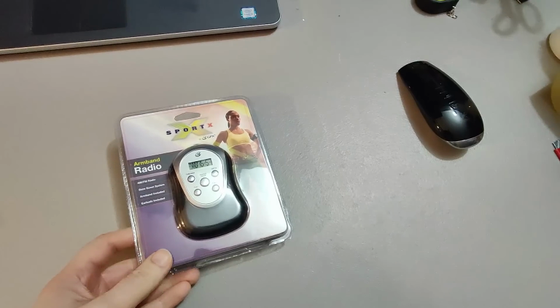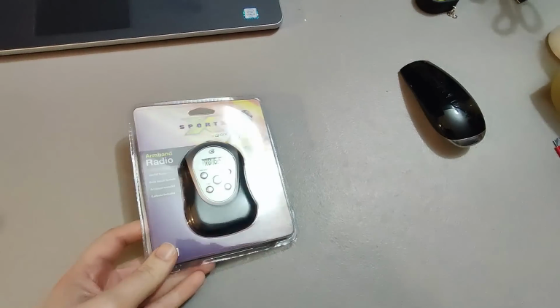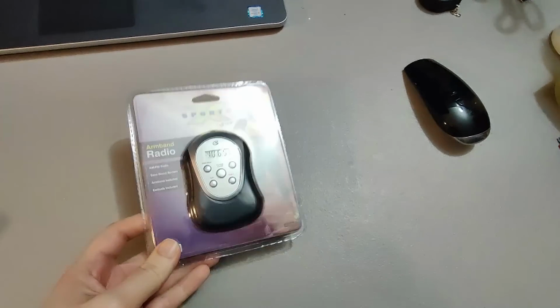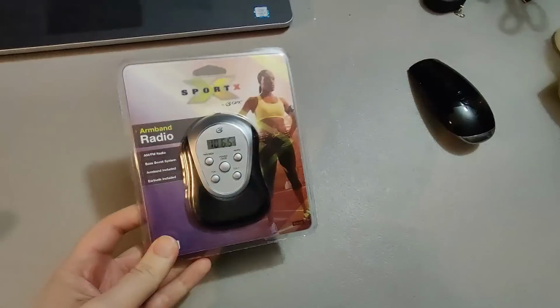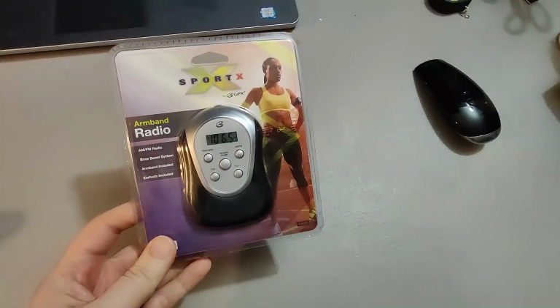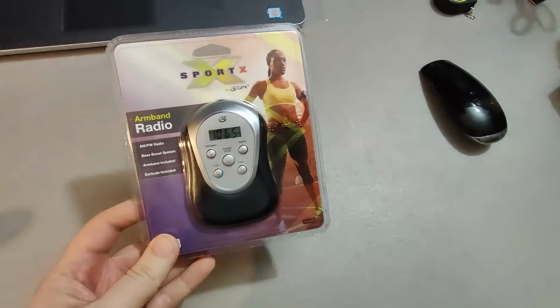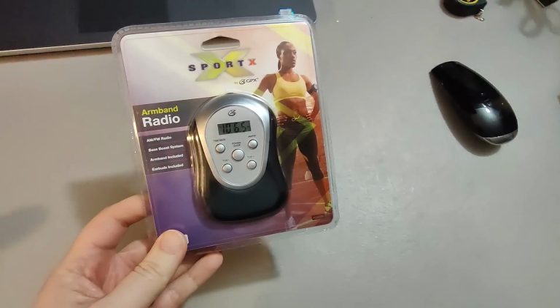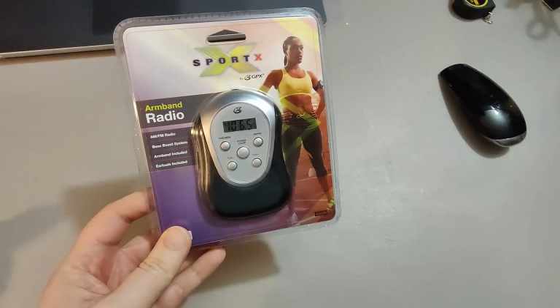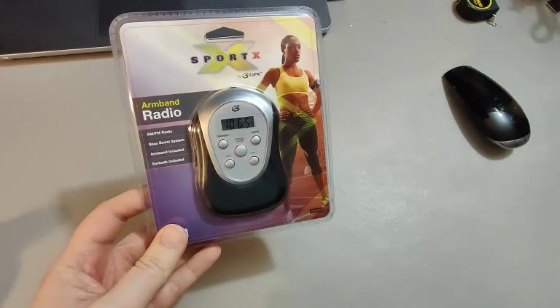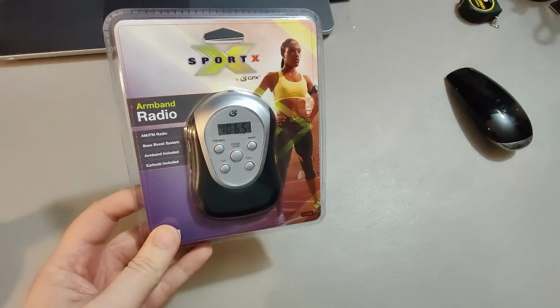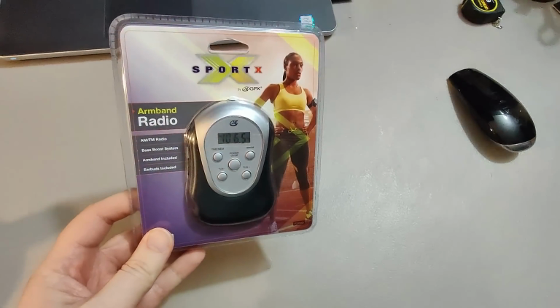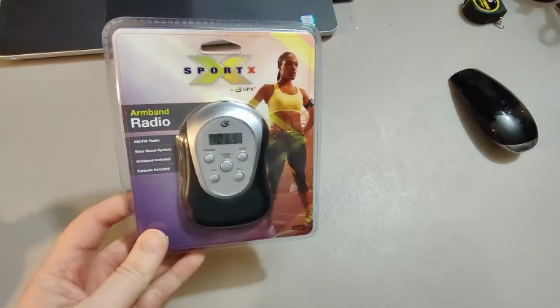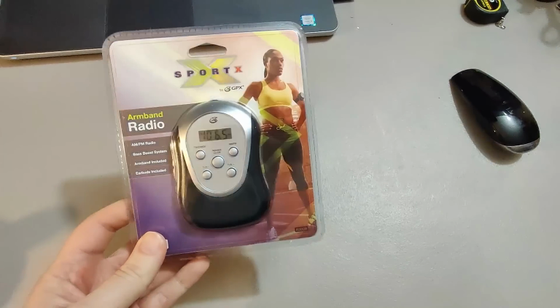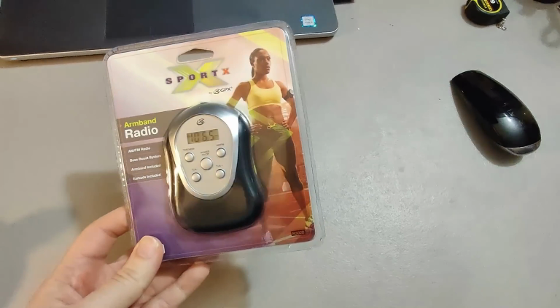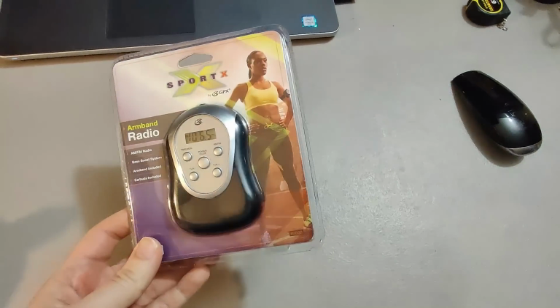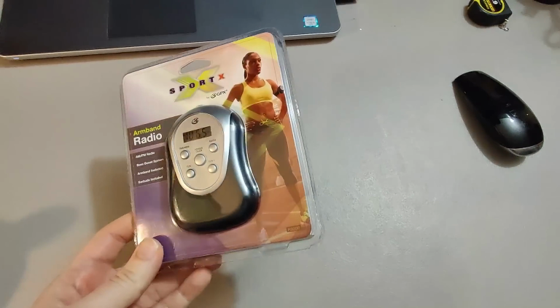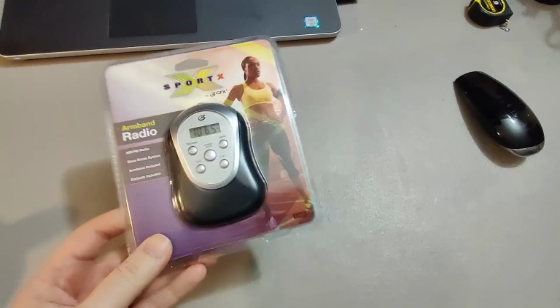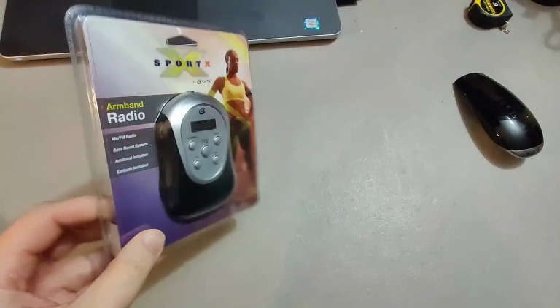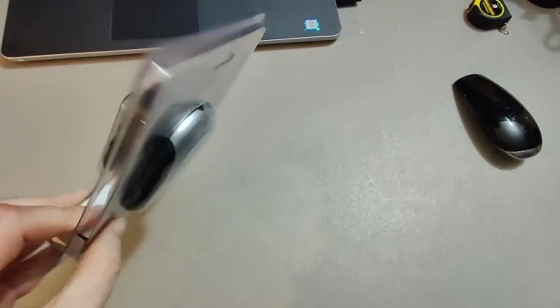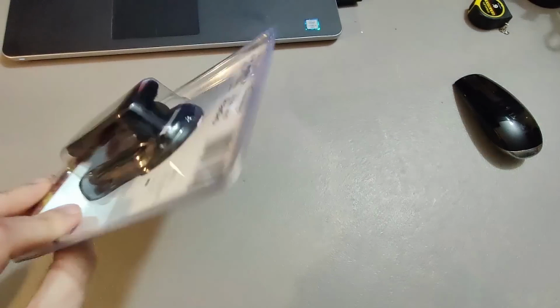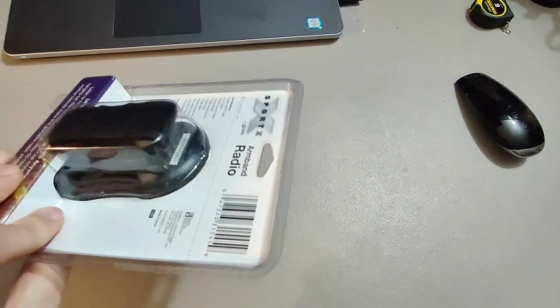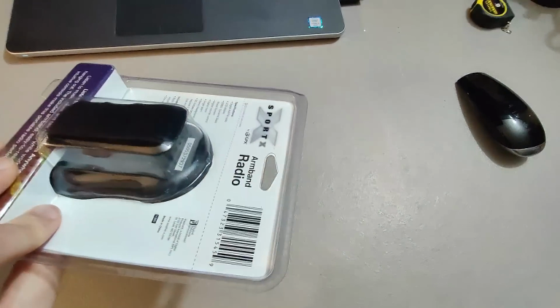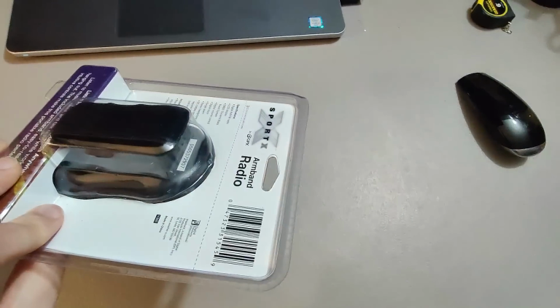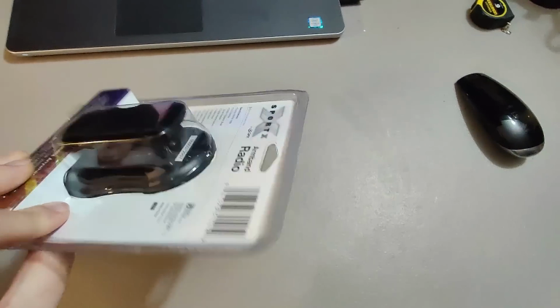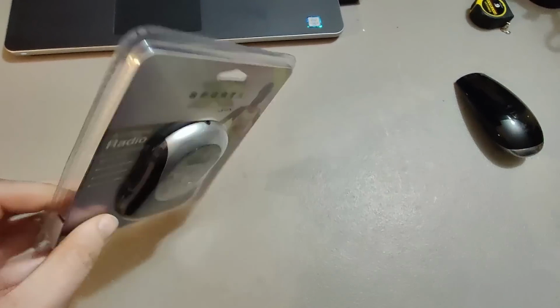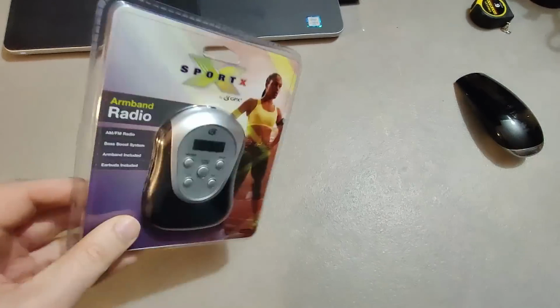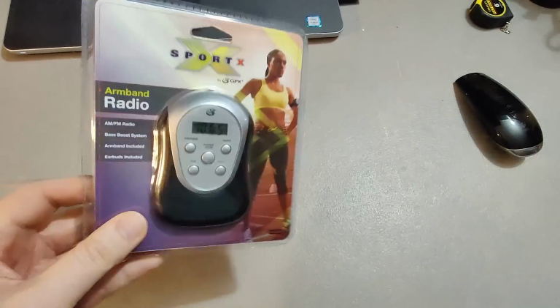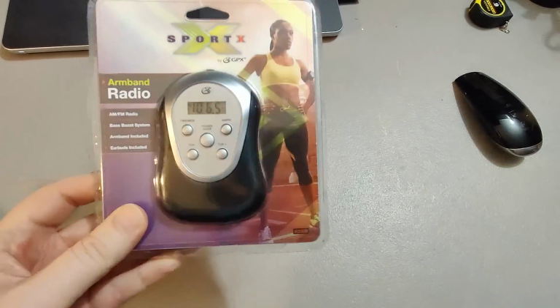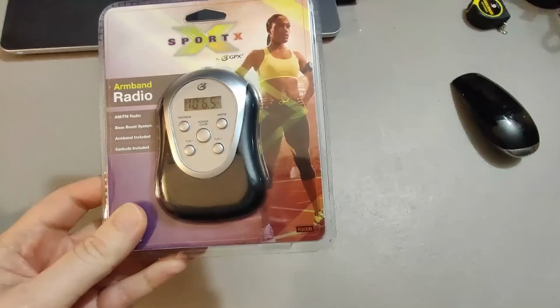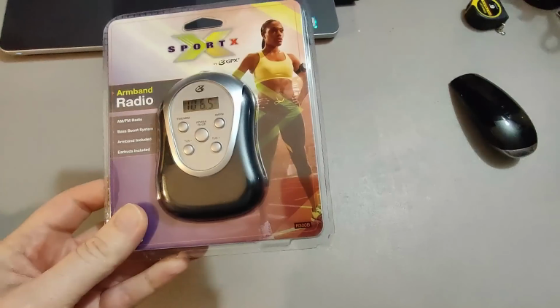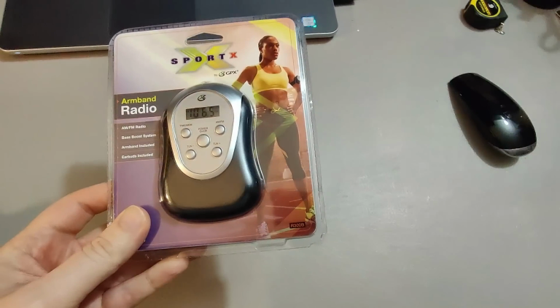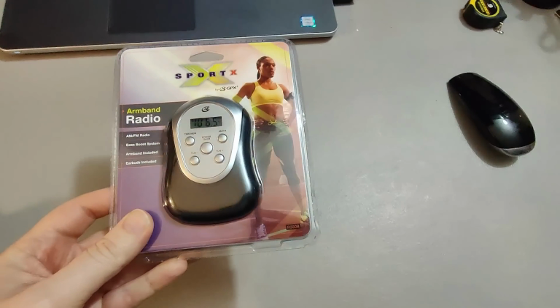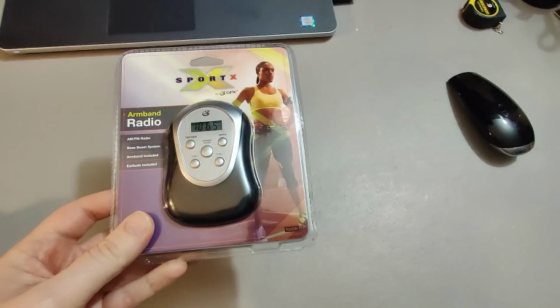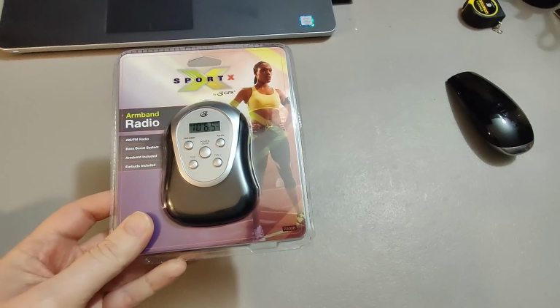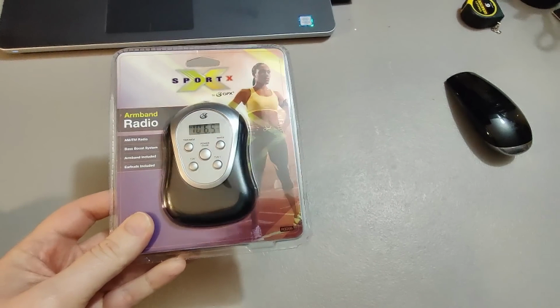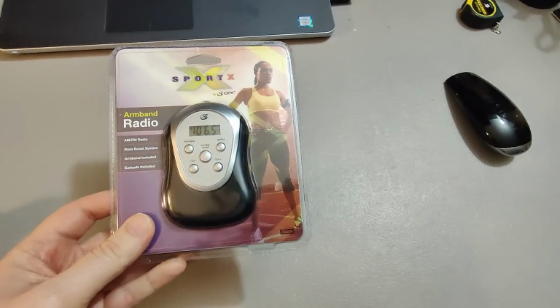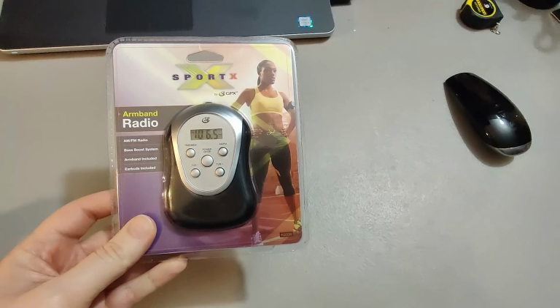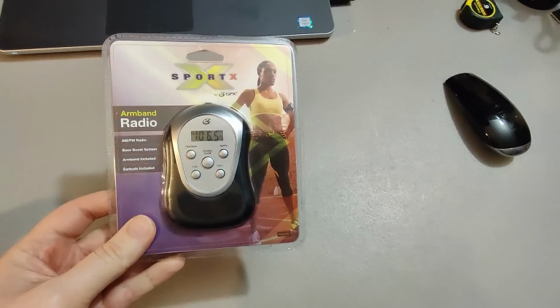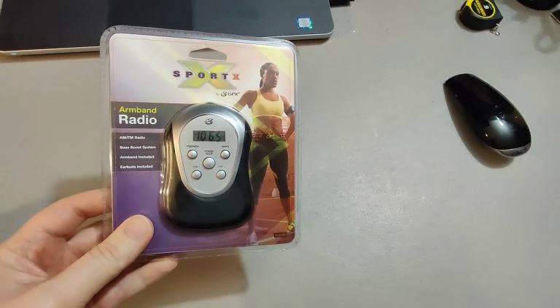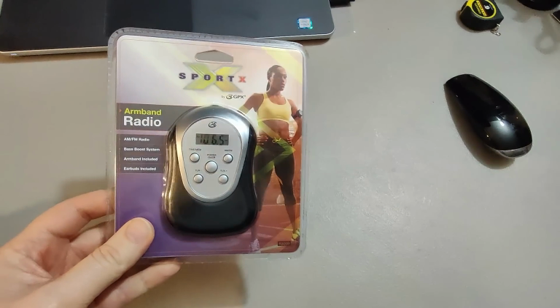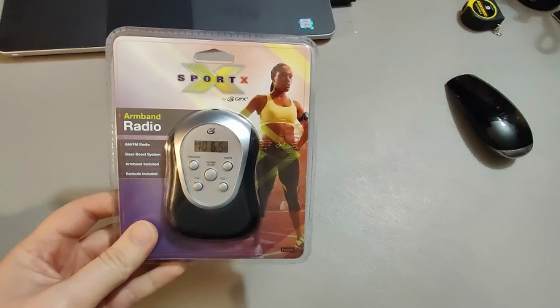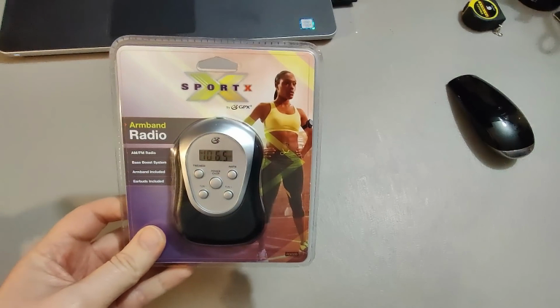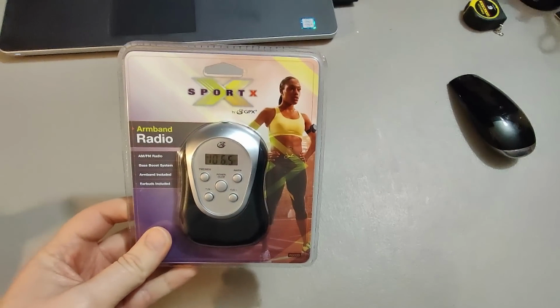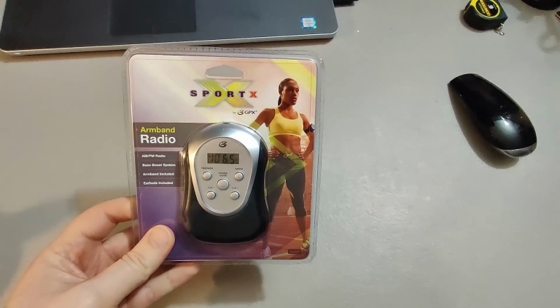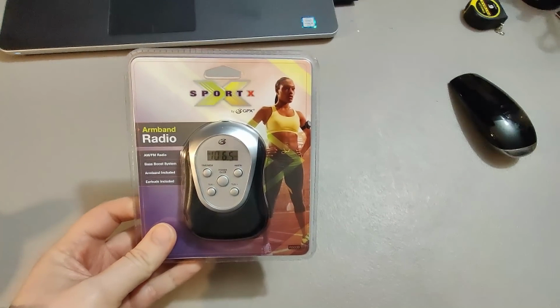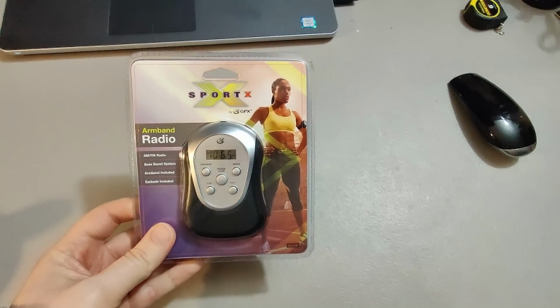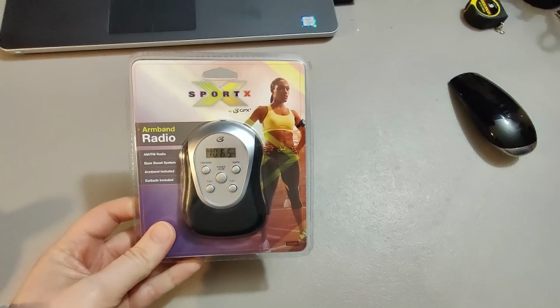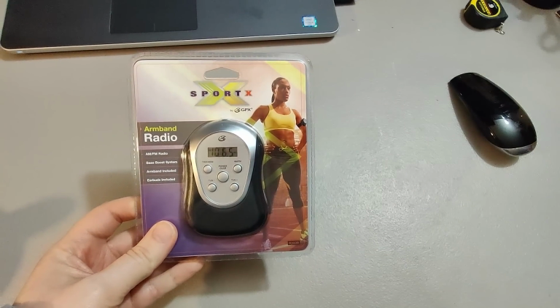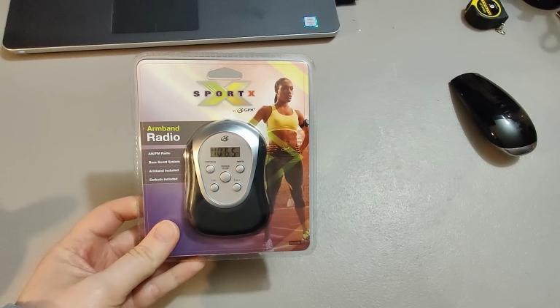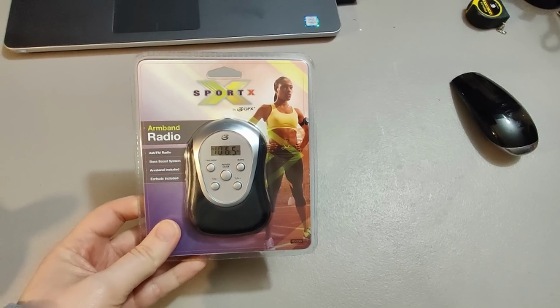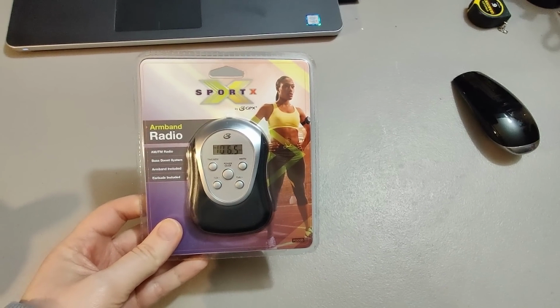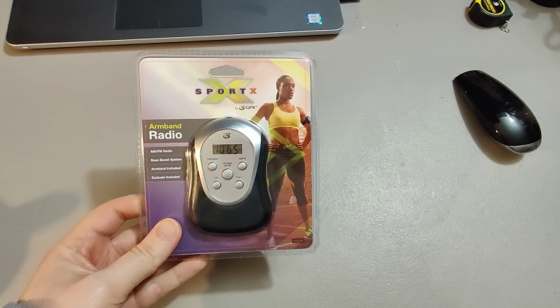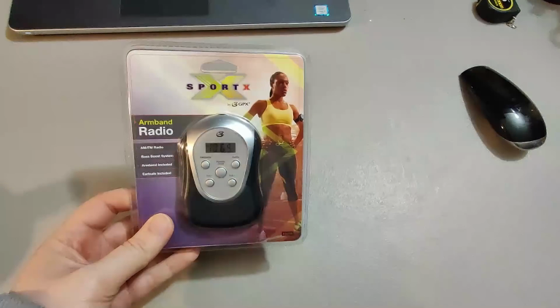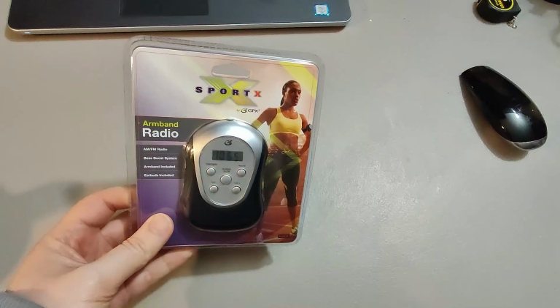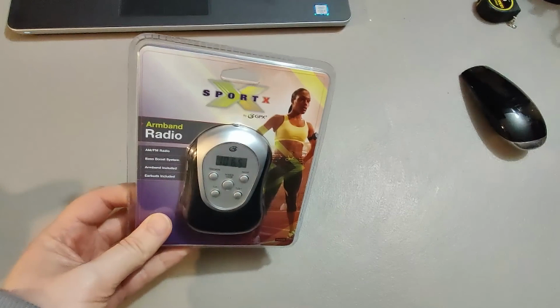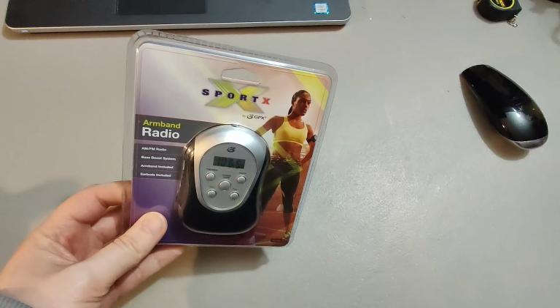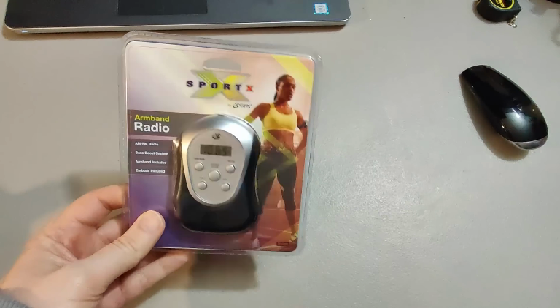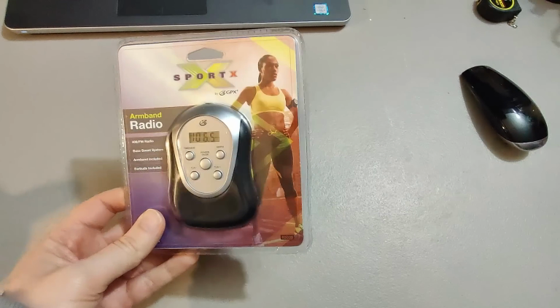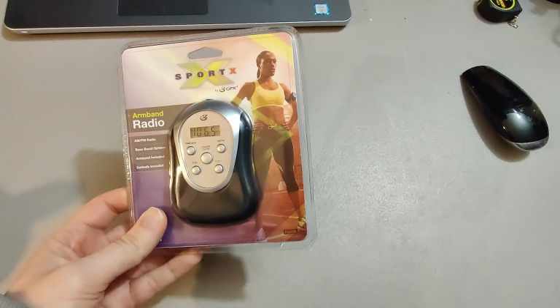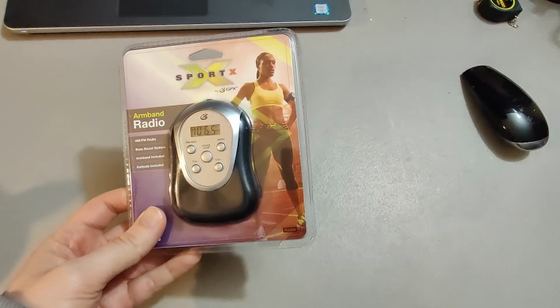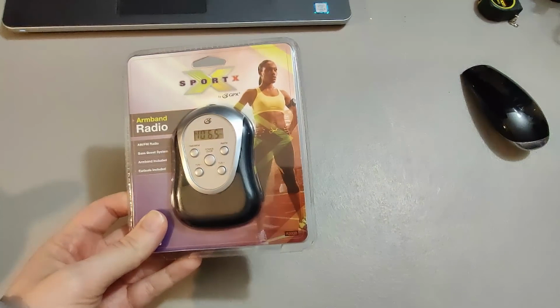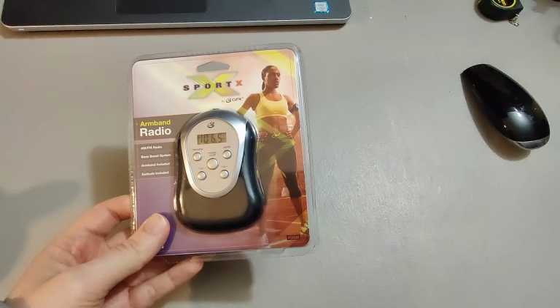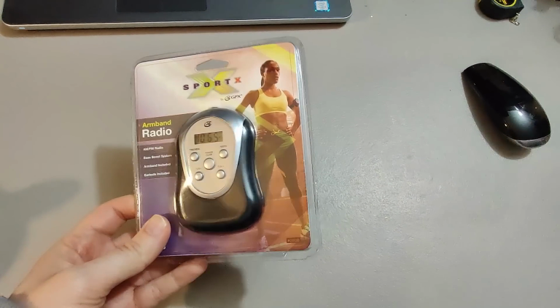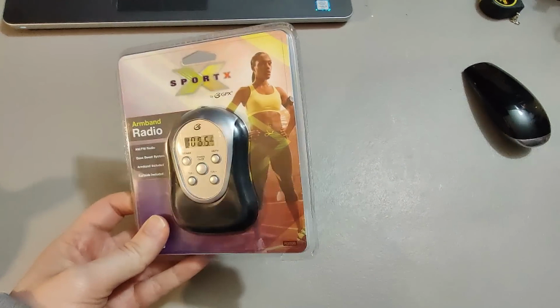Here is a sports armband radio, sealed. I paid about $2 or $3 for this at Goodwill and sold it for $15.